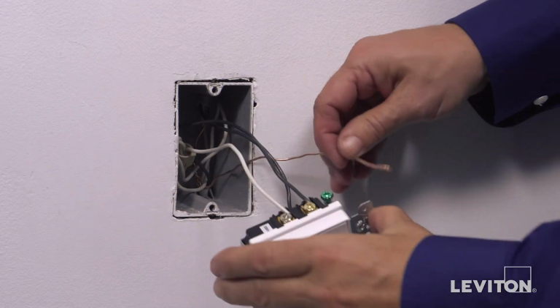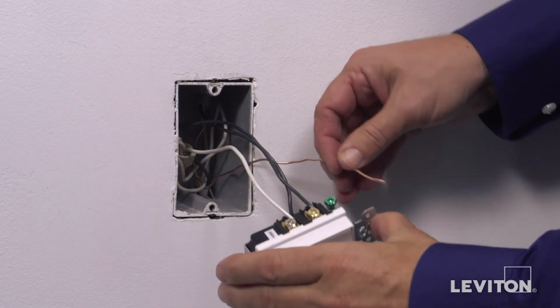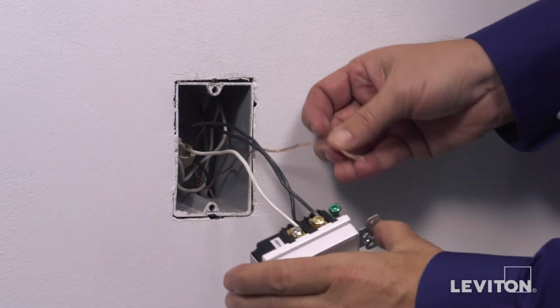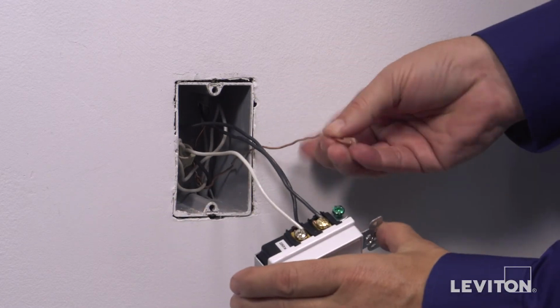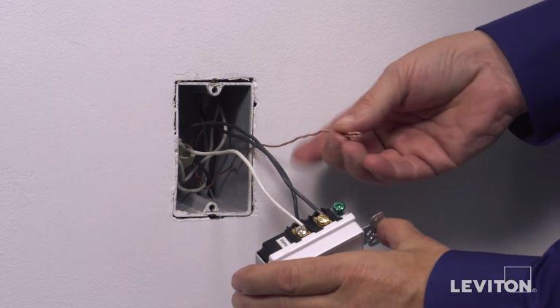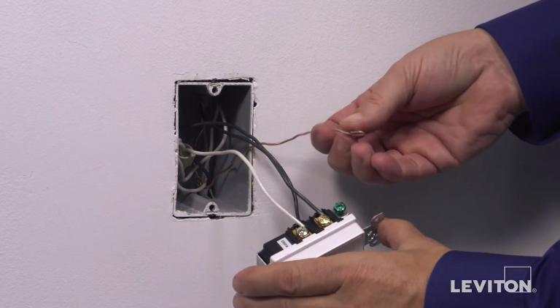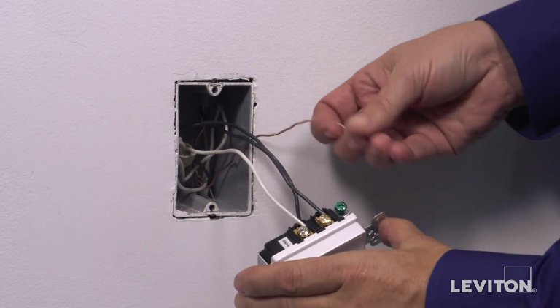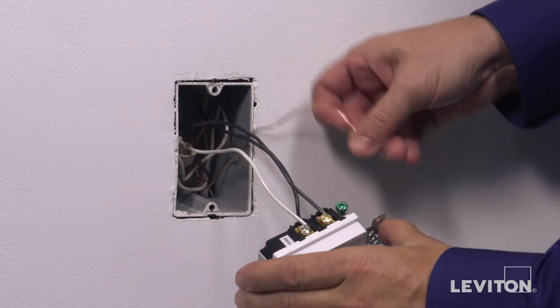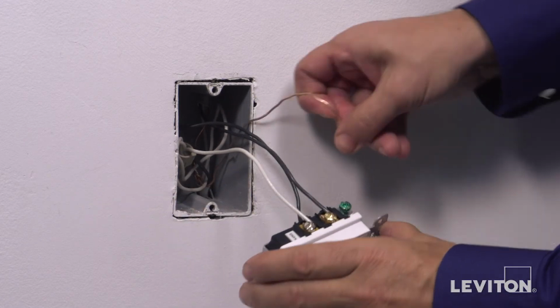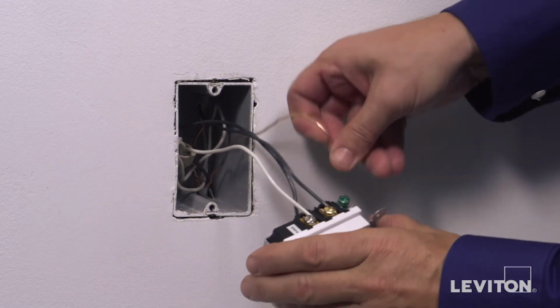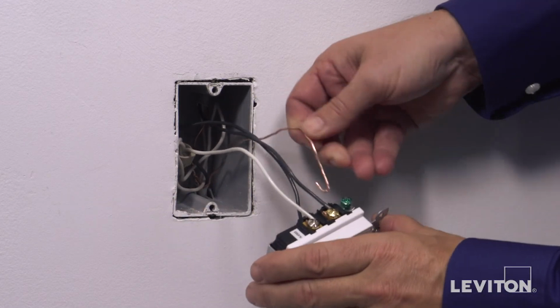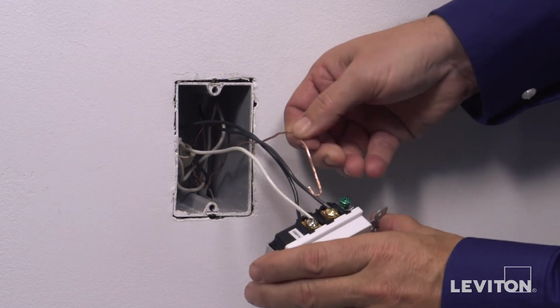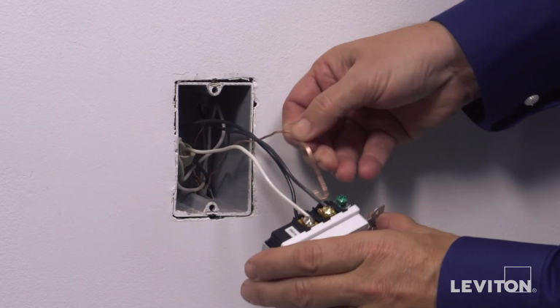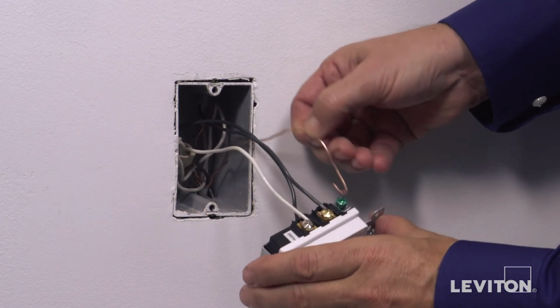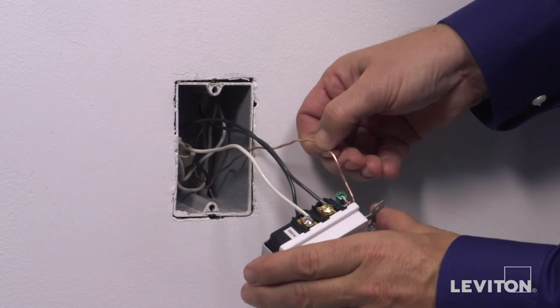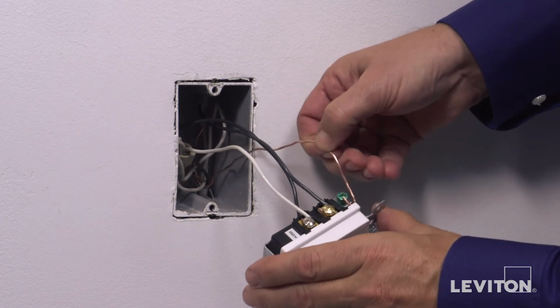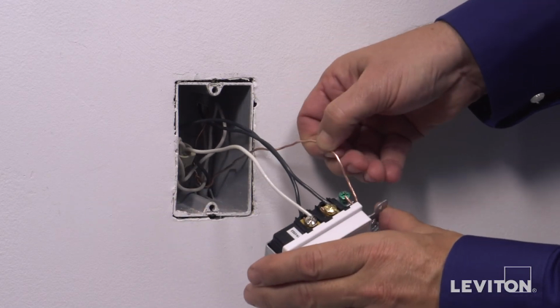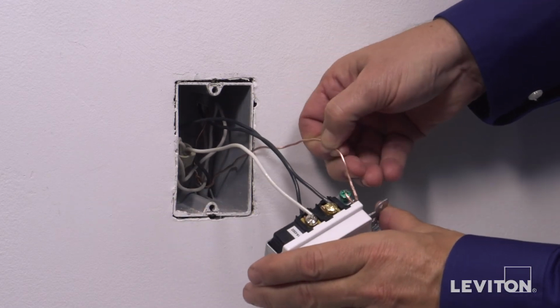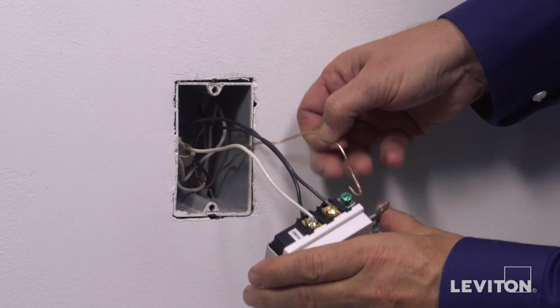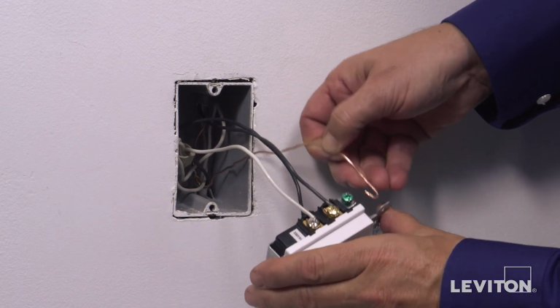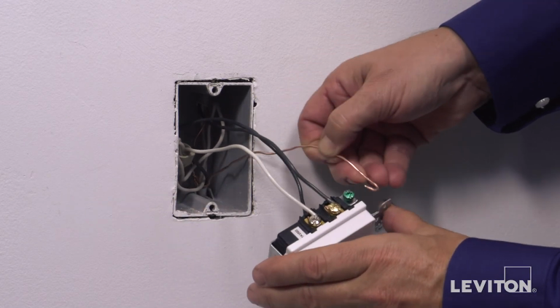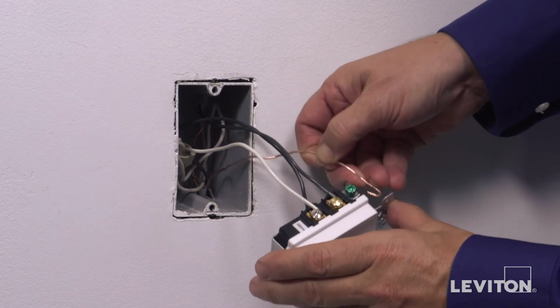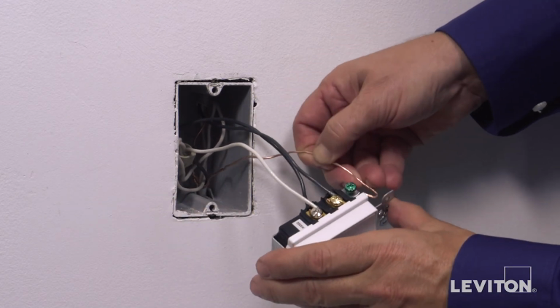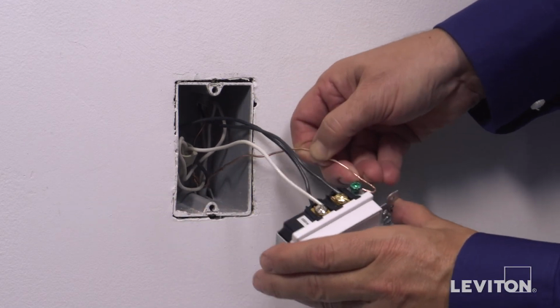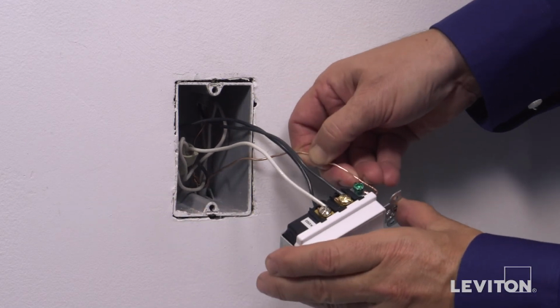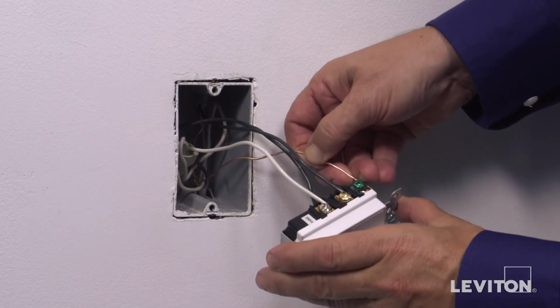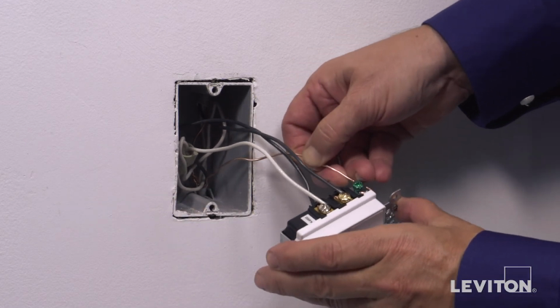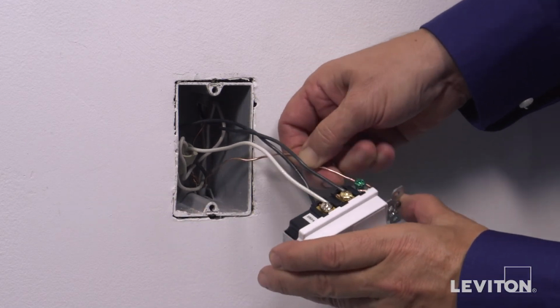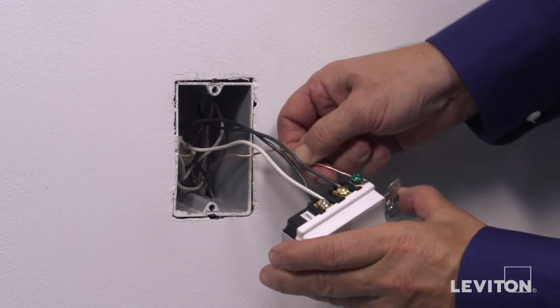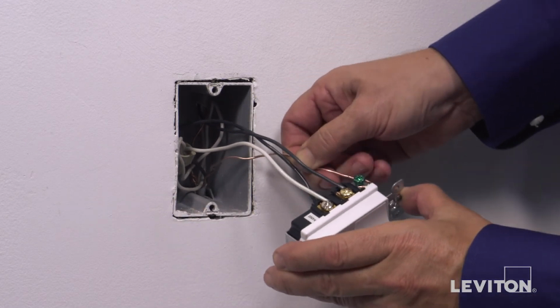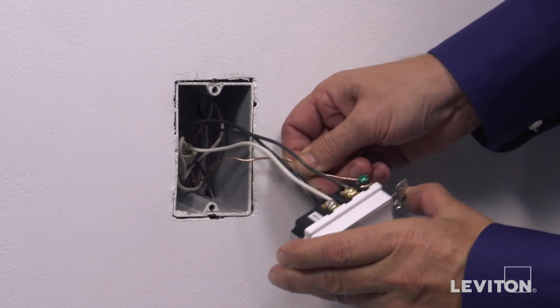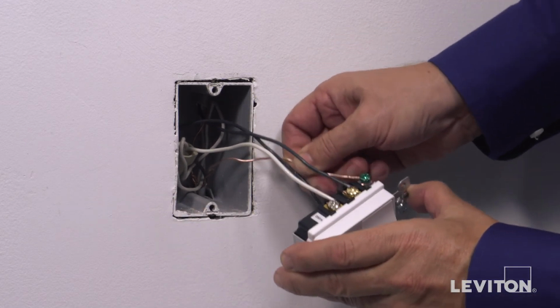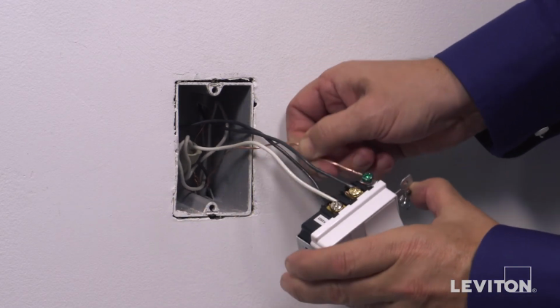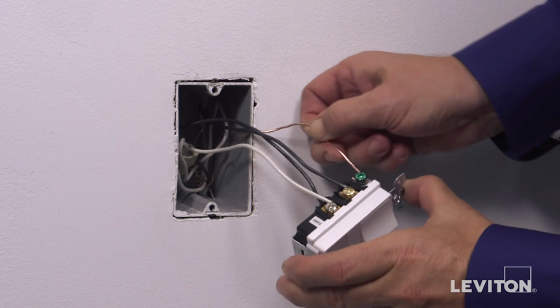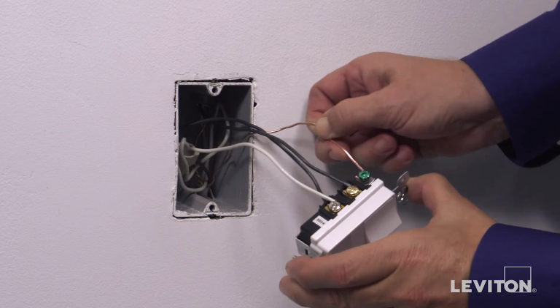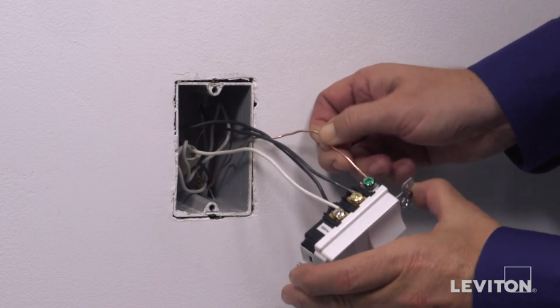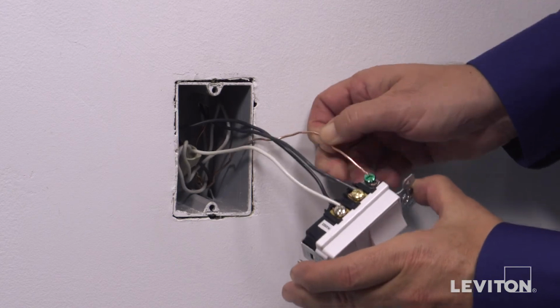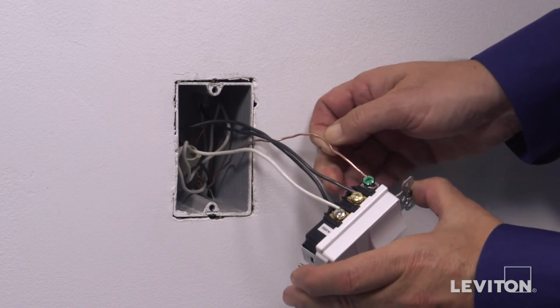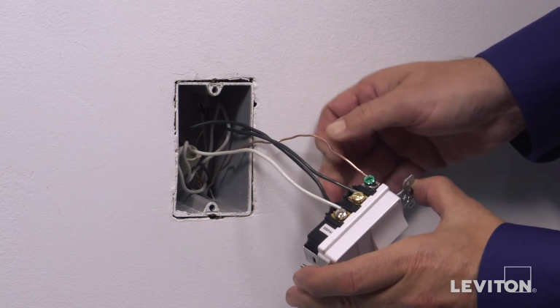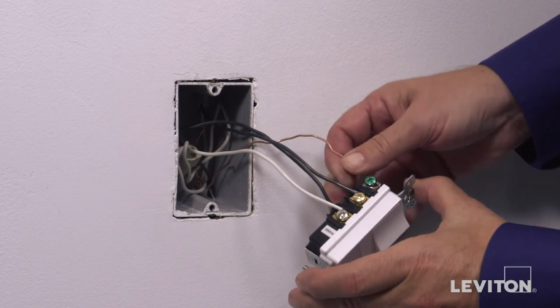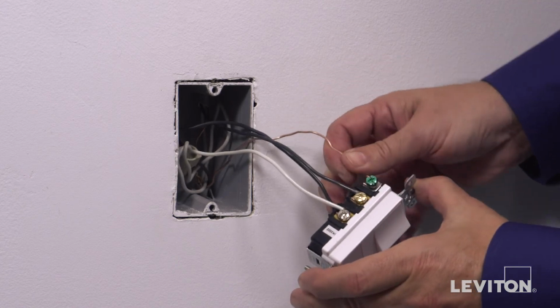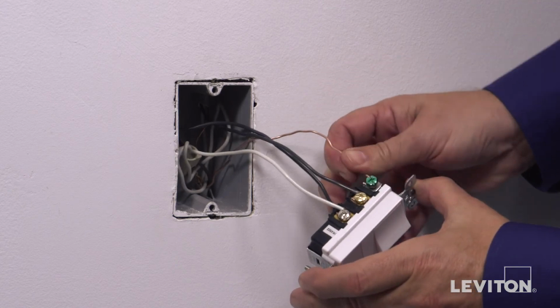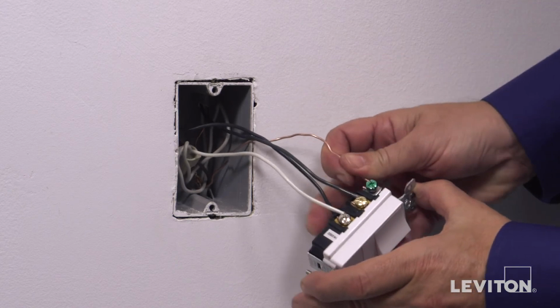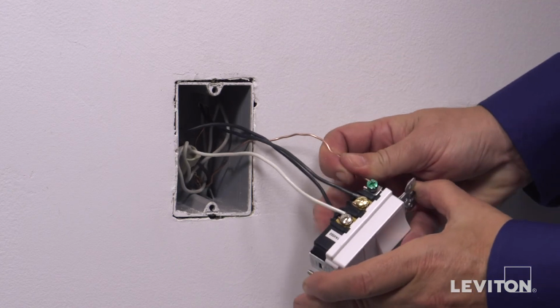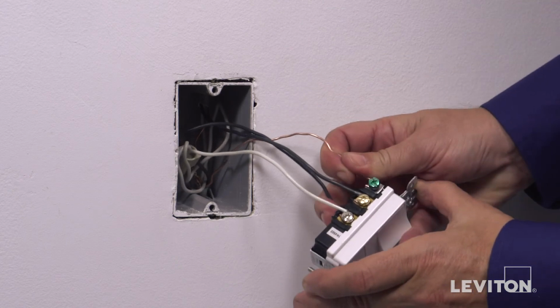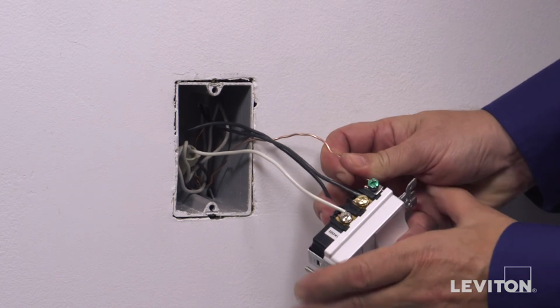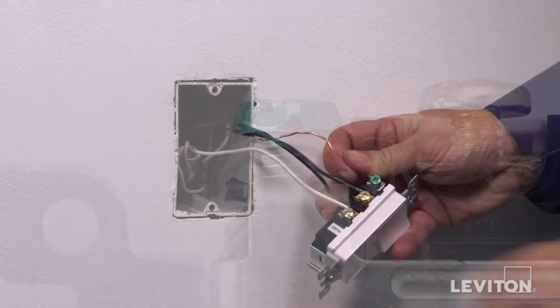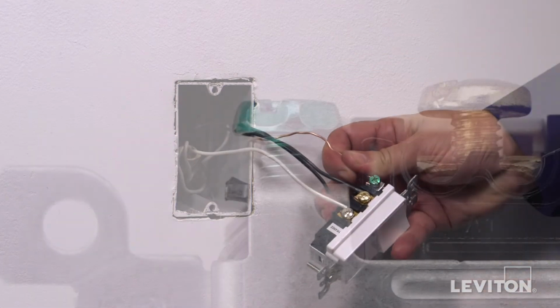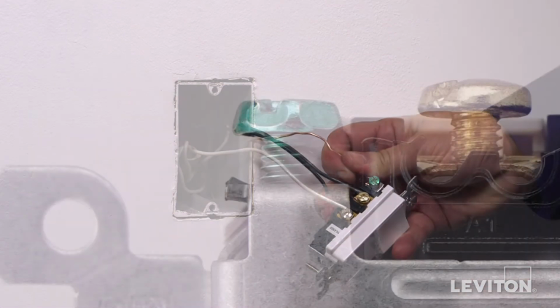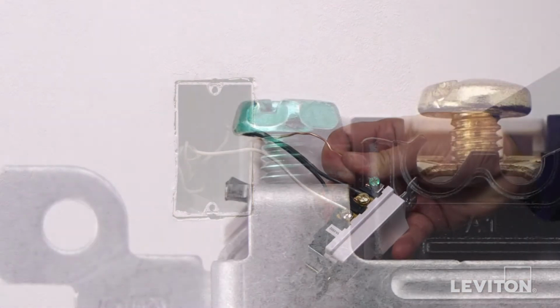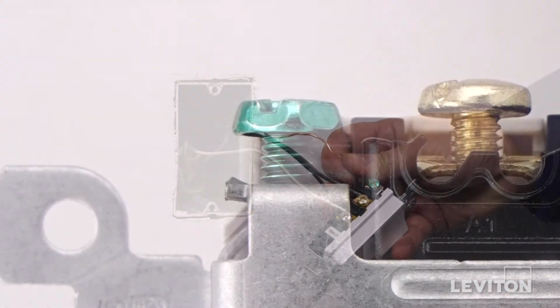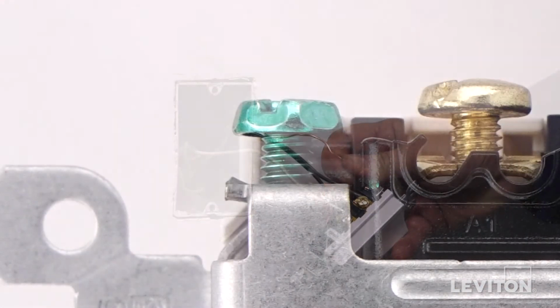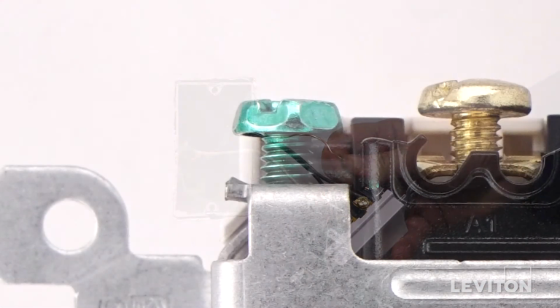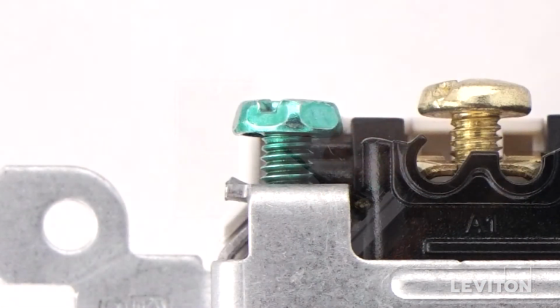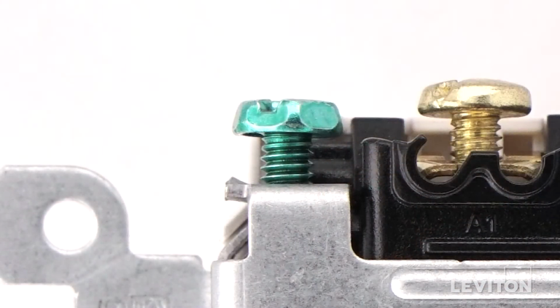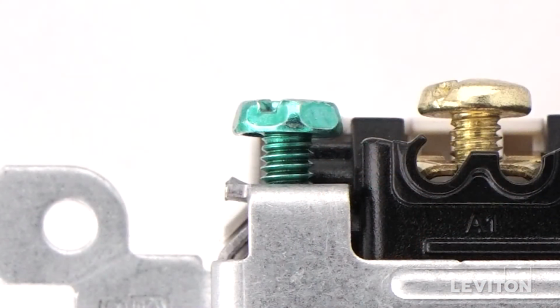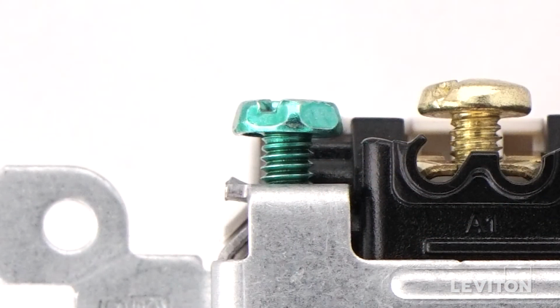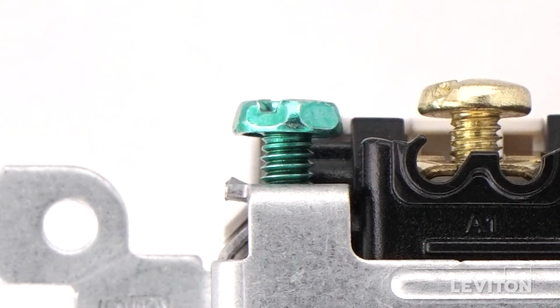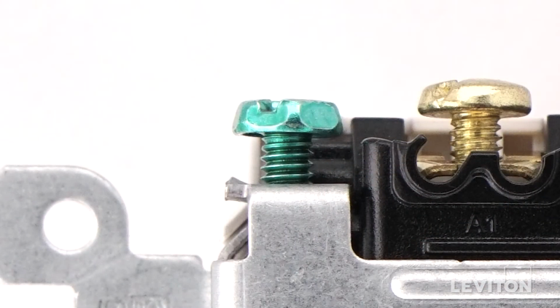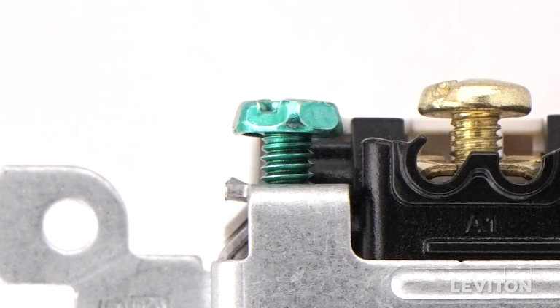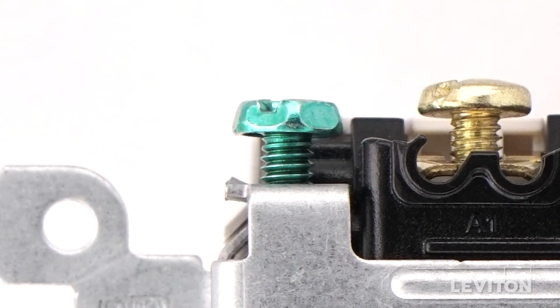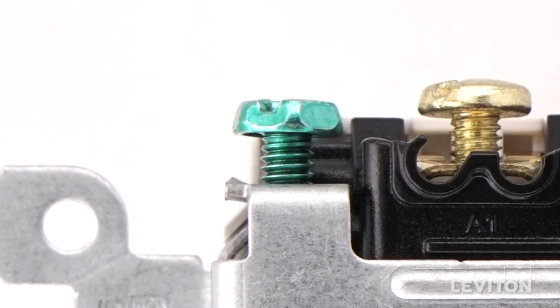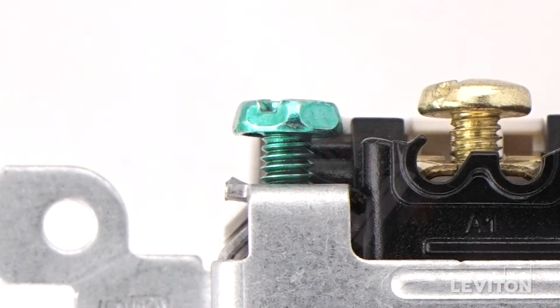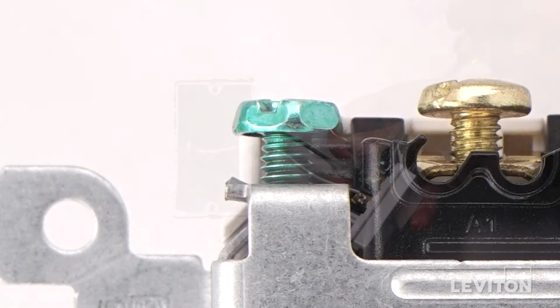Finally, loop the ground wire clockwise 3 quarters of a turn around the green screw and tighten firmly.